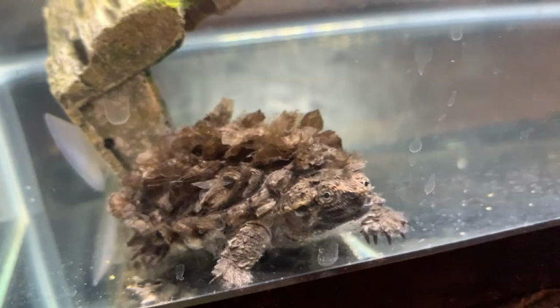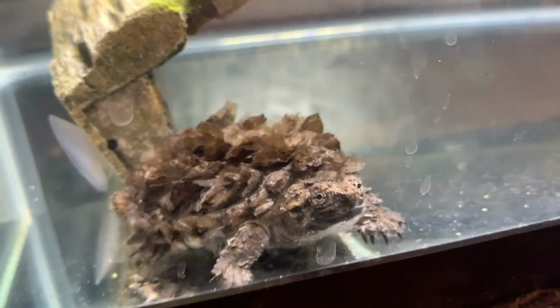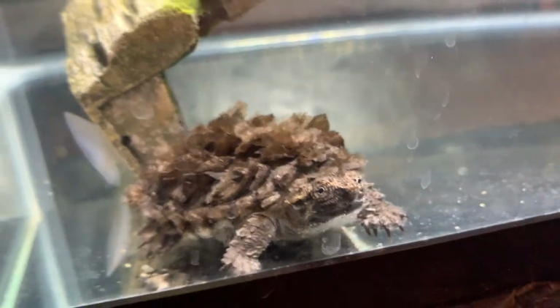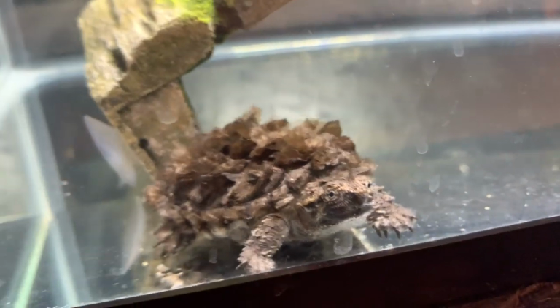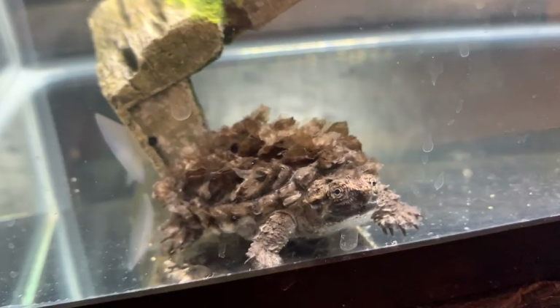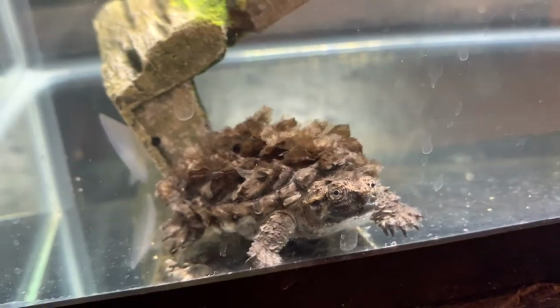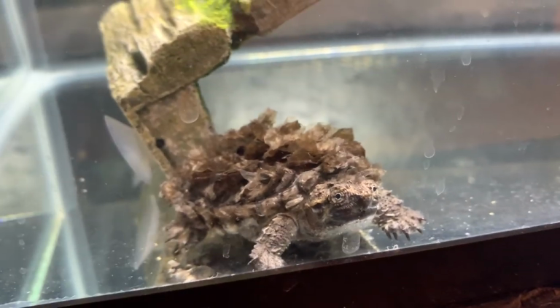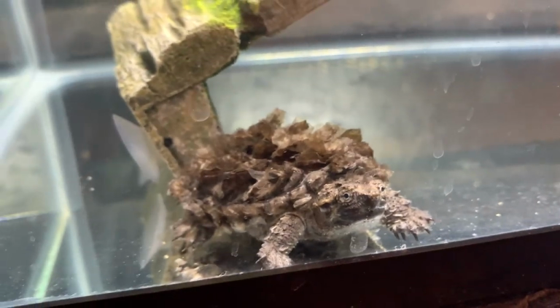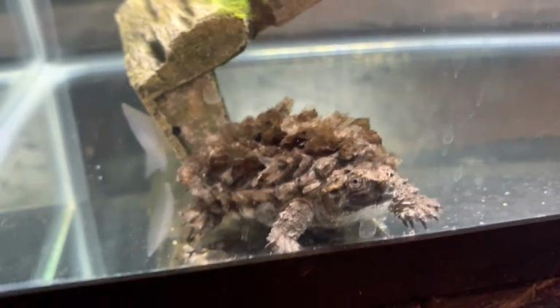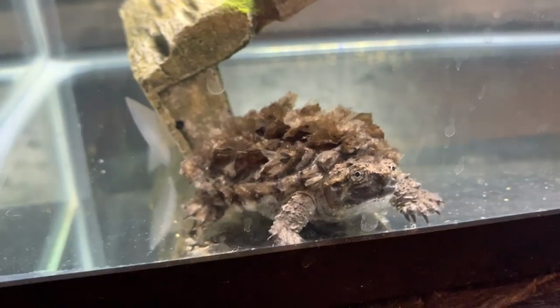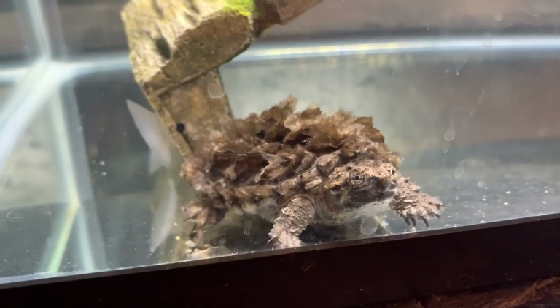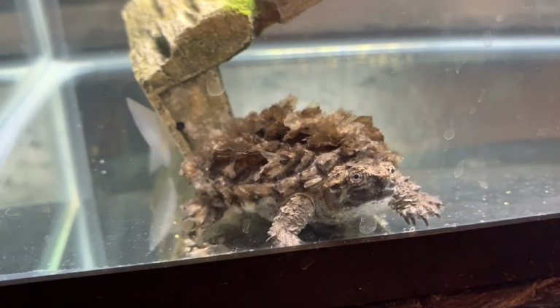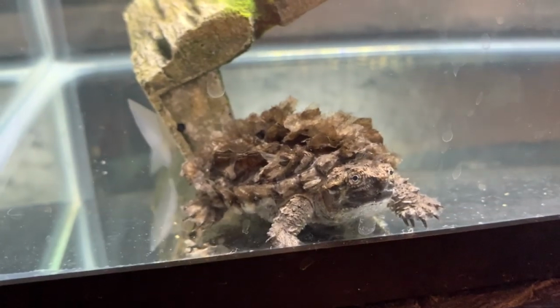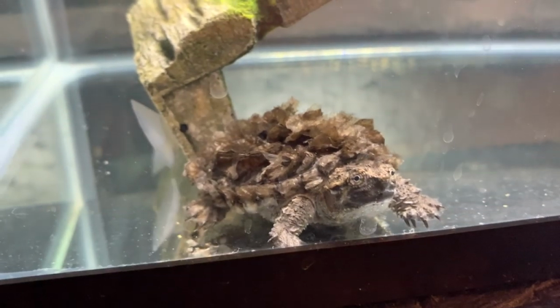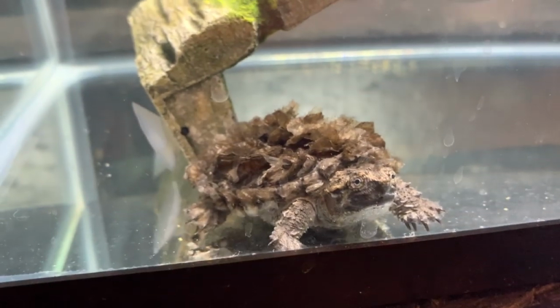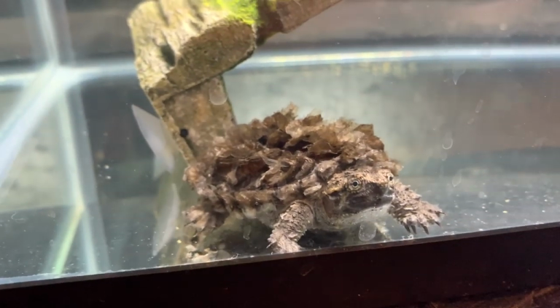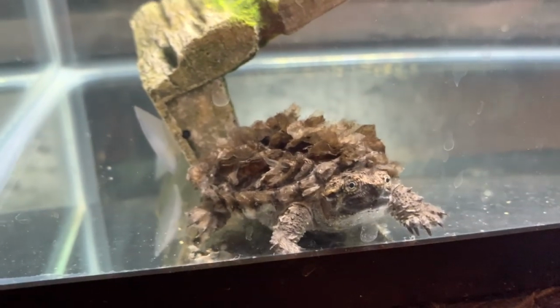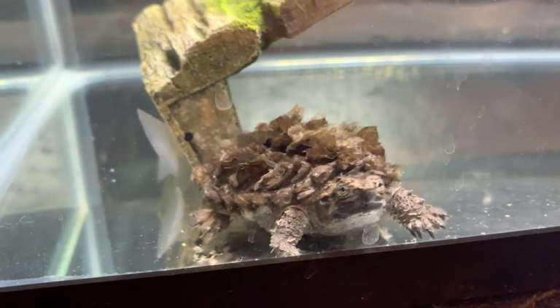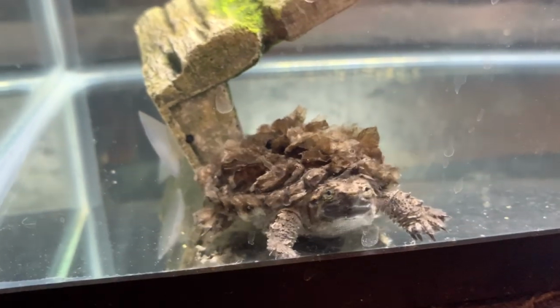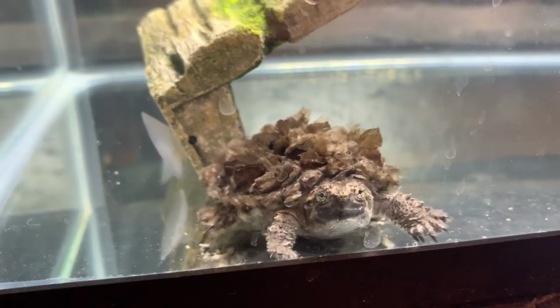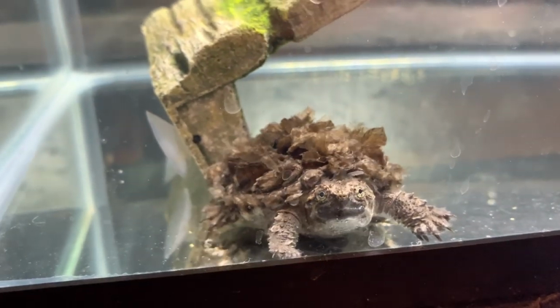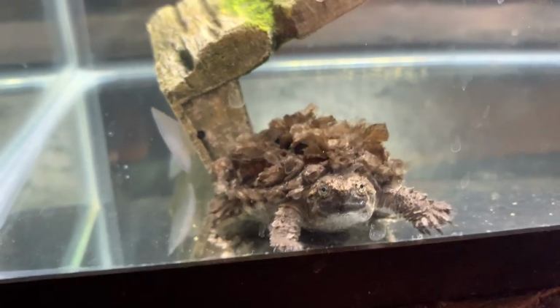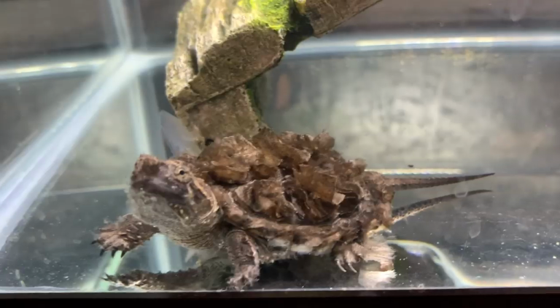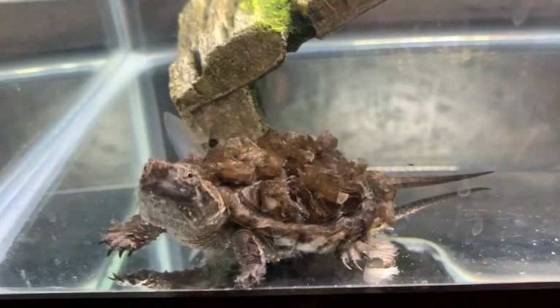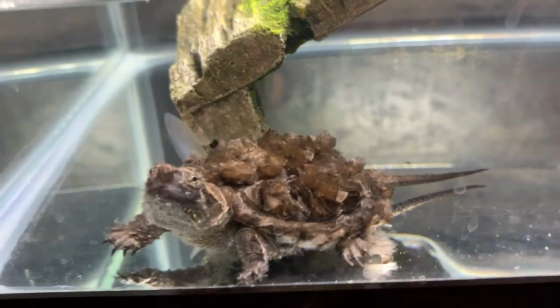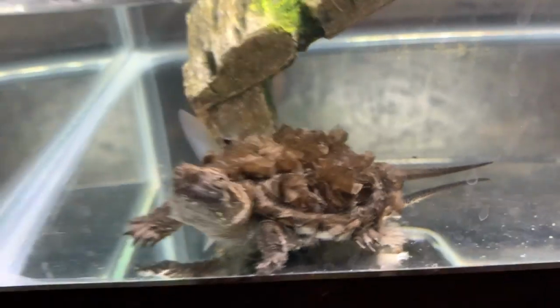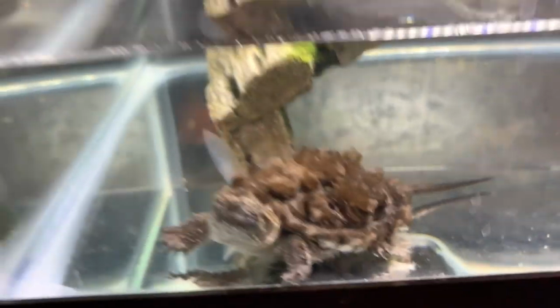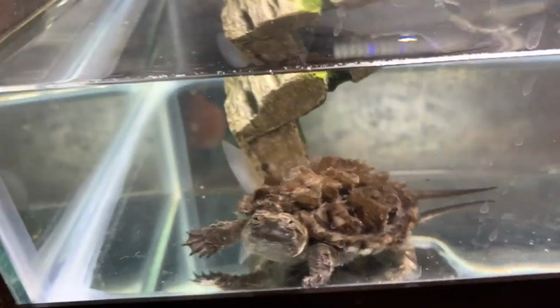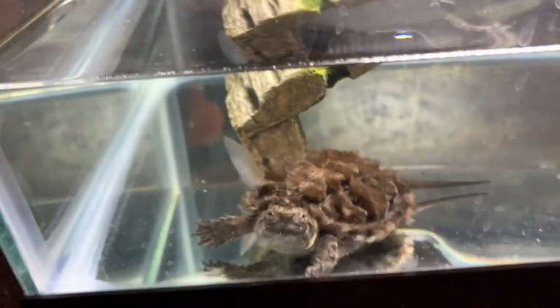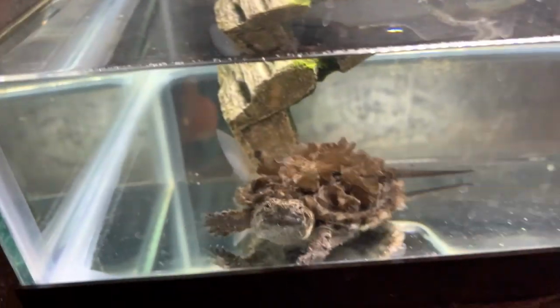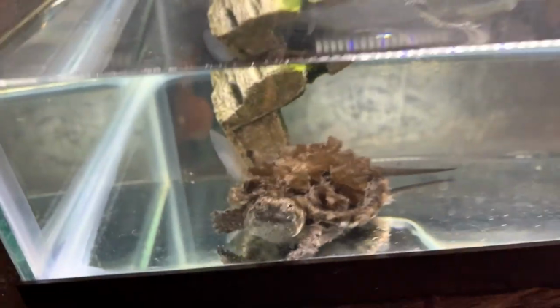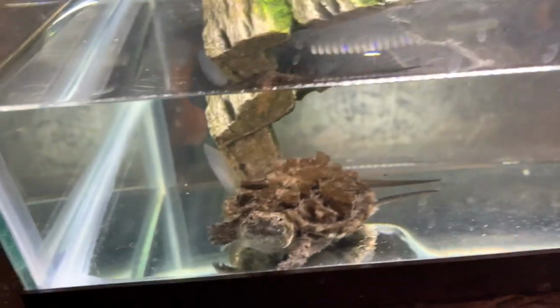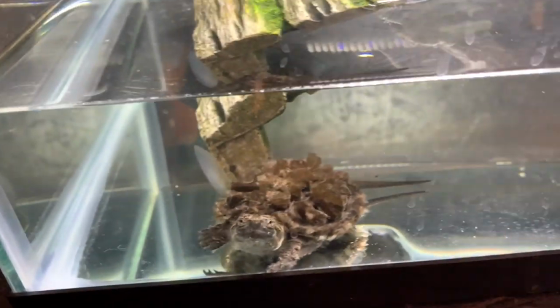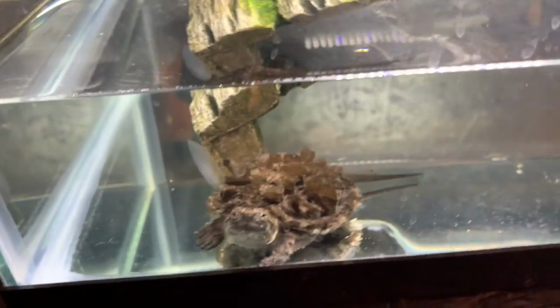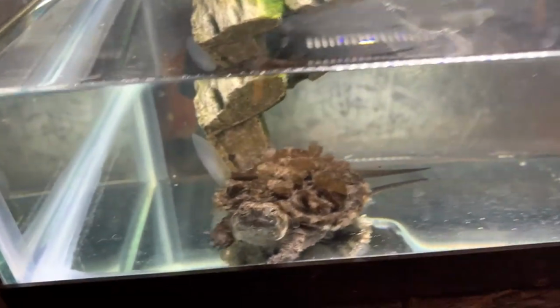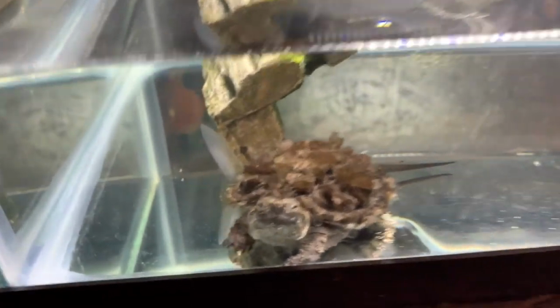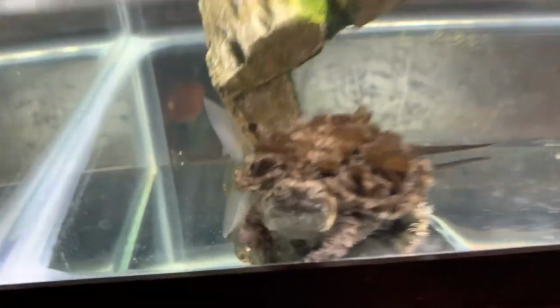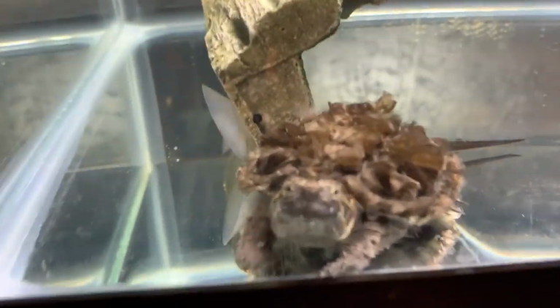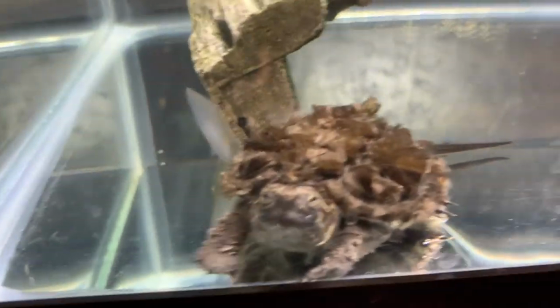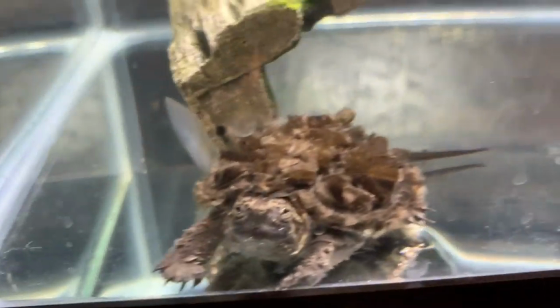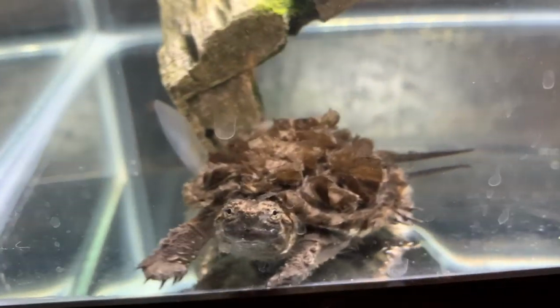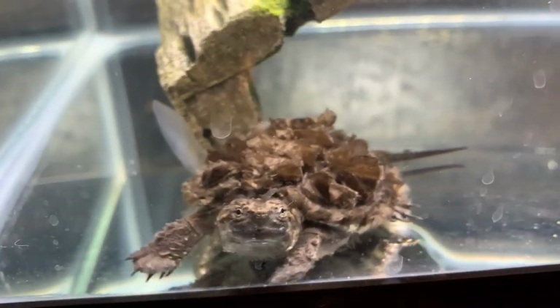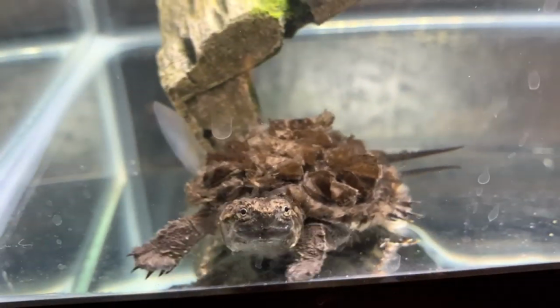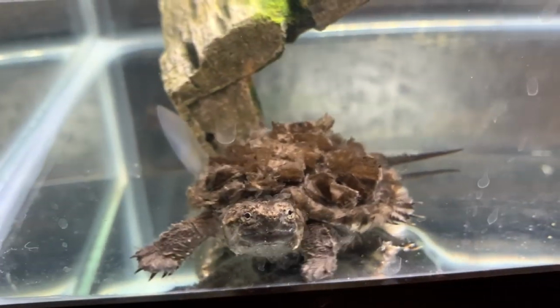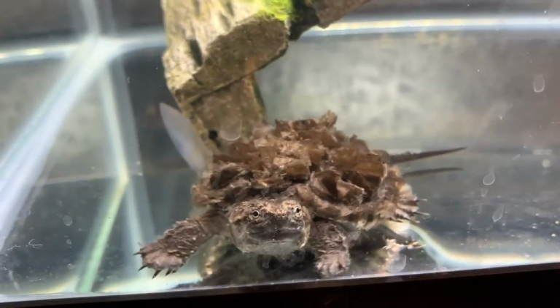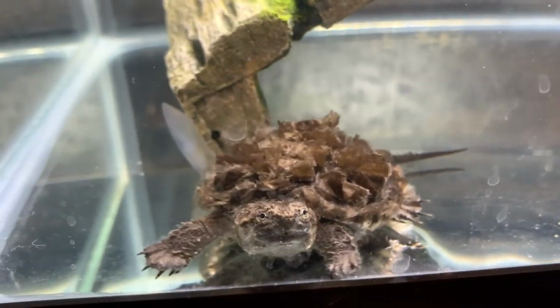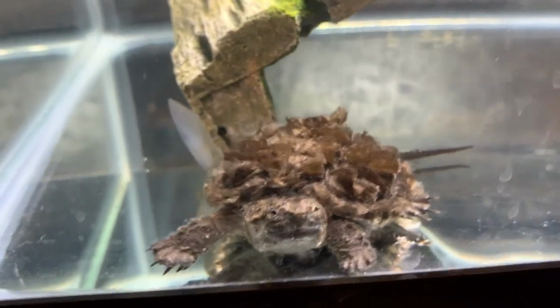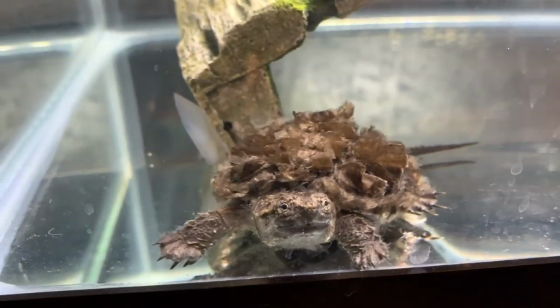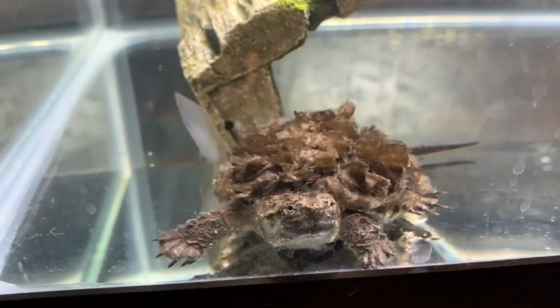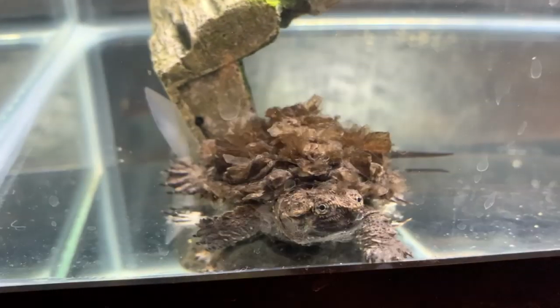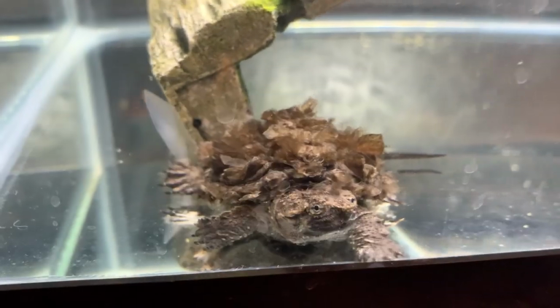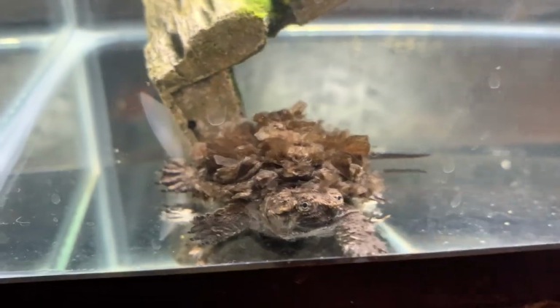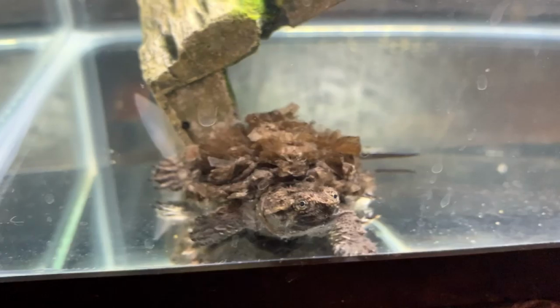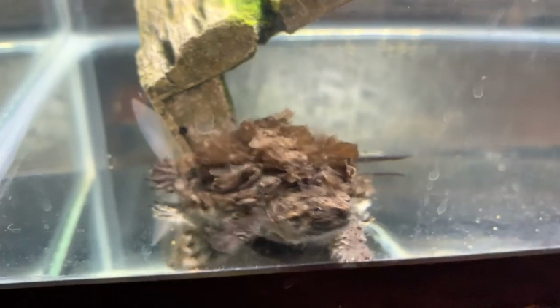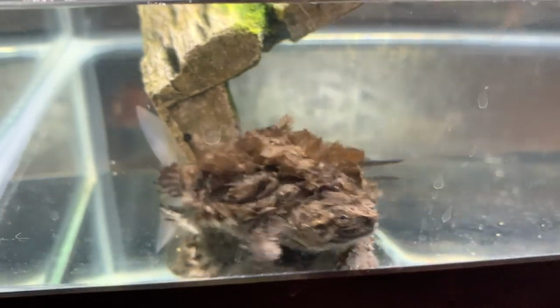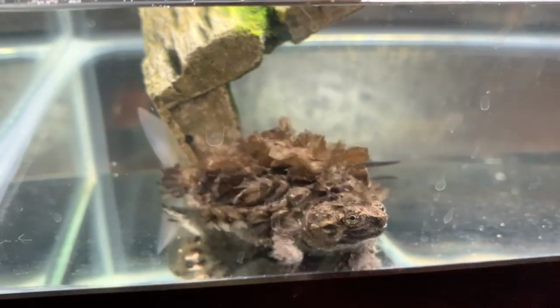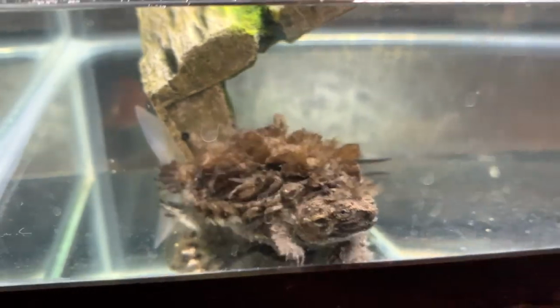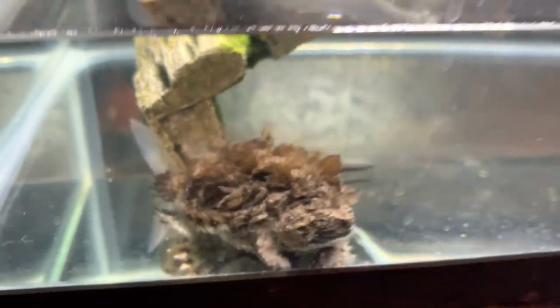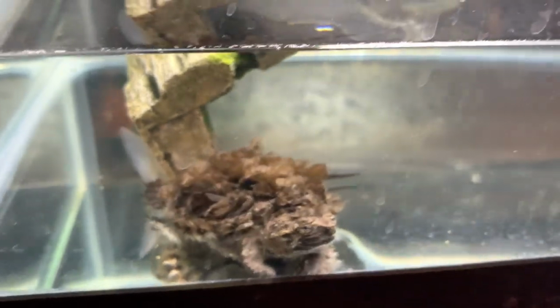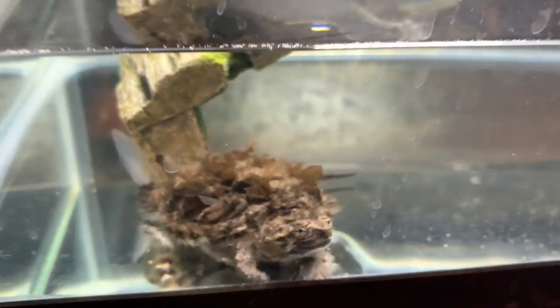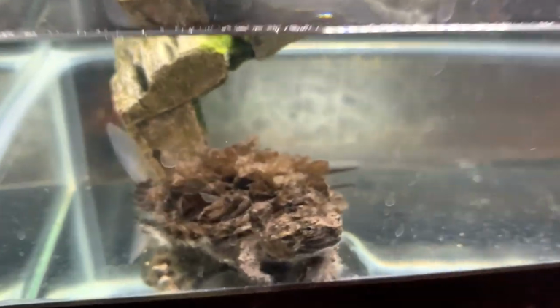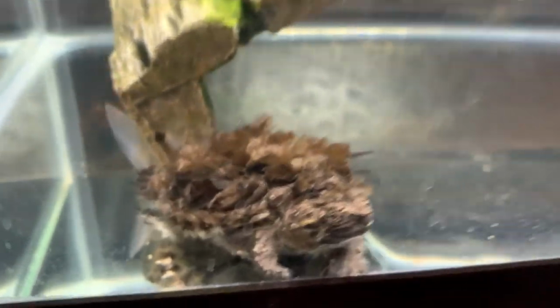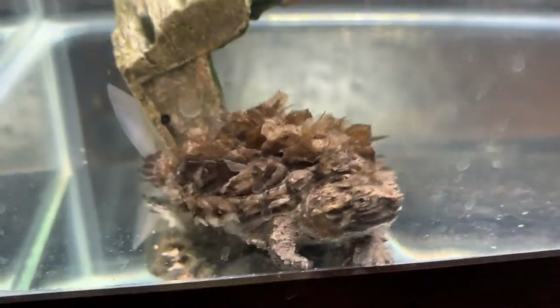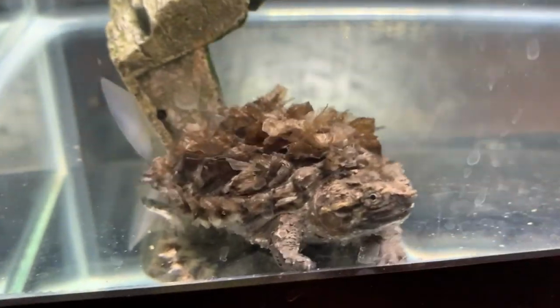I got you a rubber ducky and everything. Are you ready, bro? We're gonna be giving you a bath, Godzilla. A nice, big old bath.